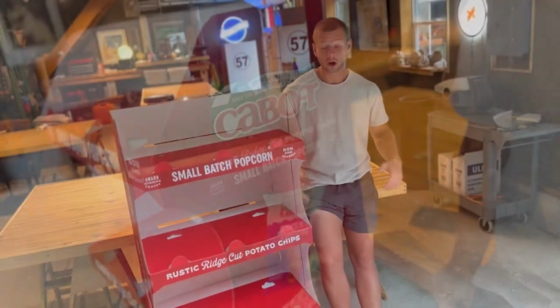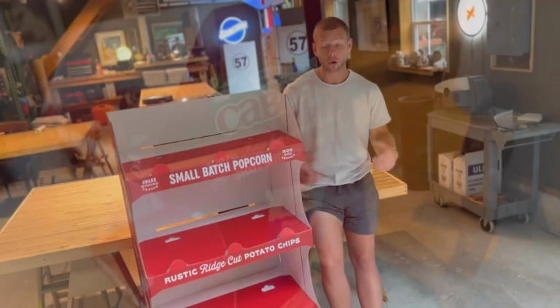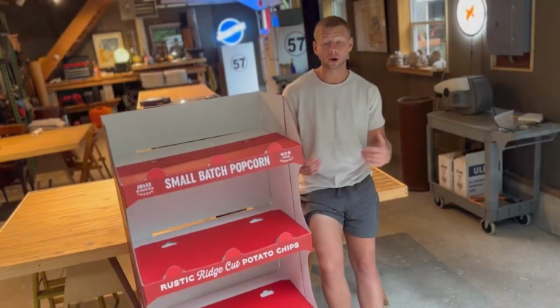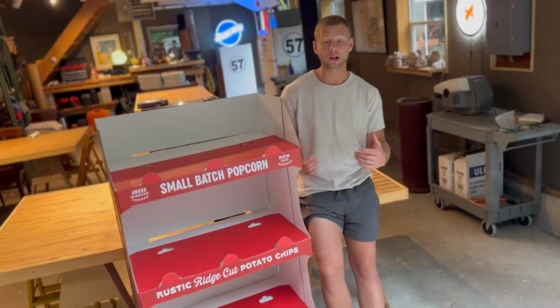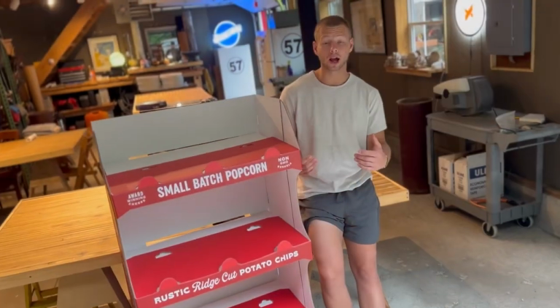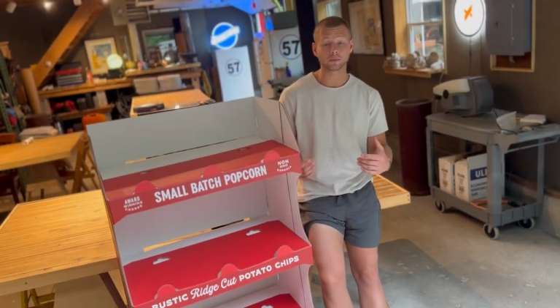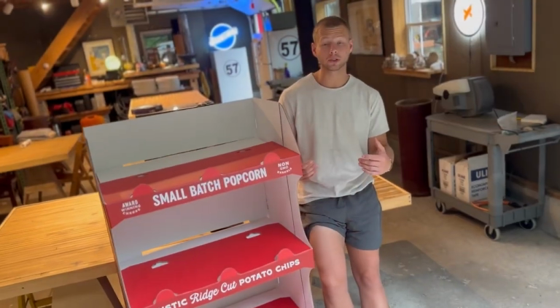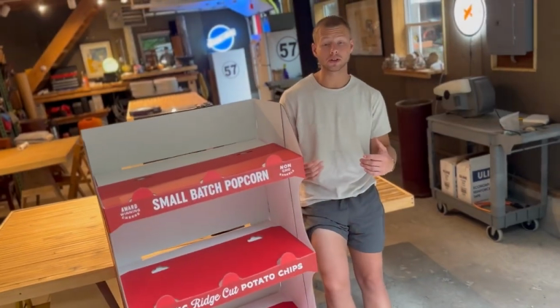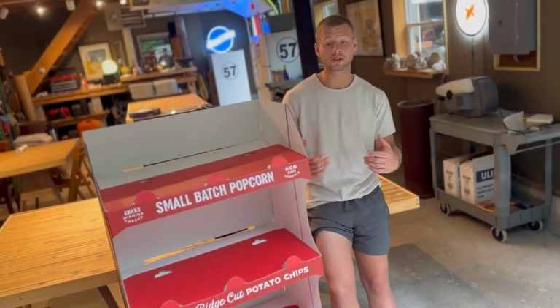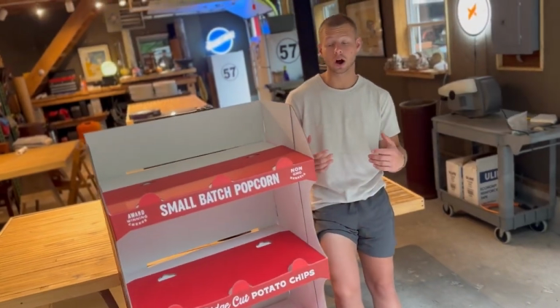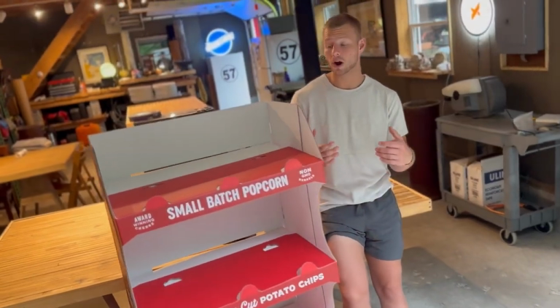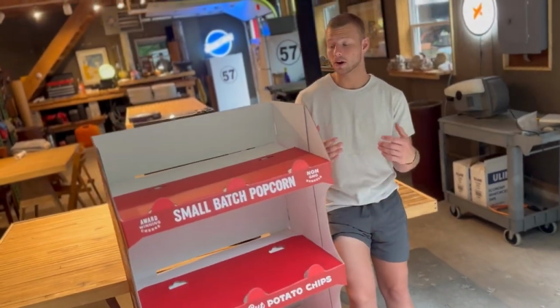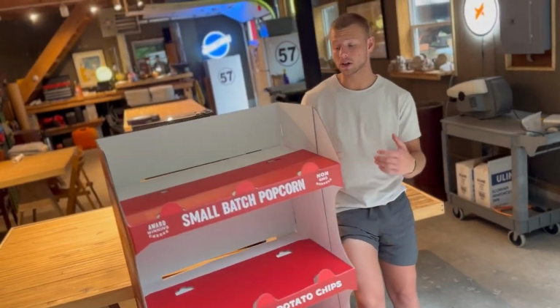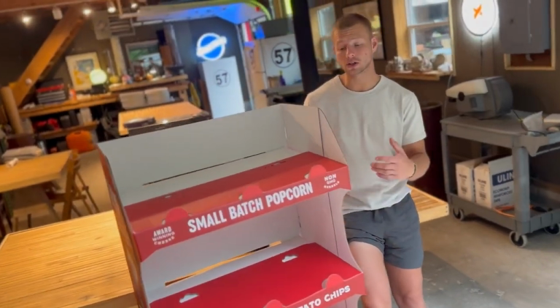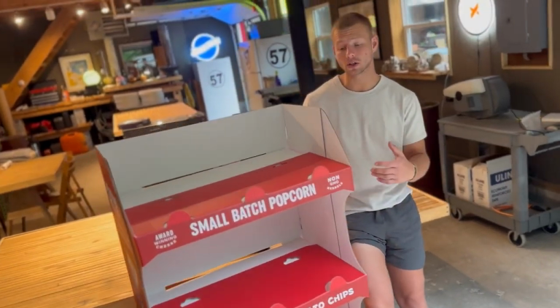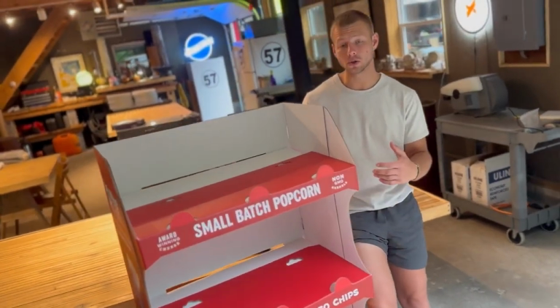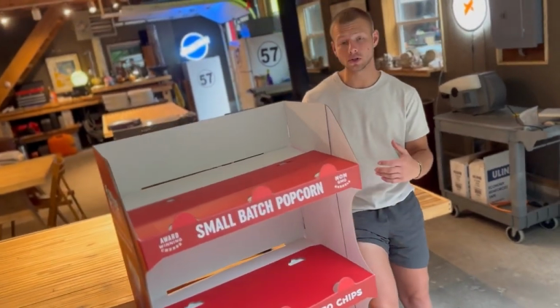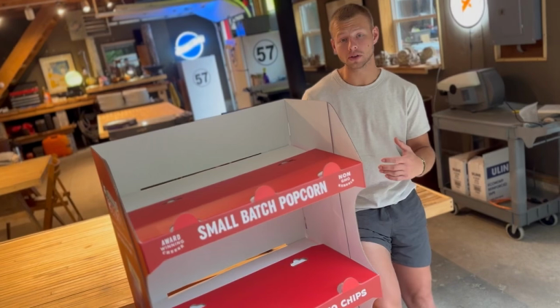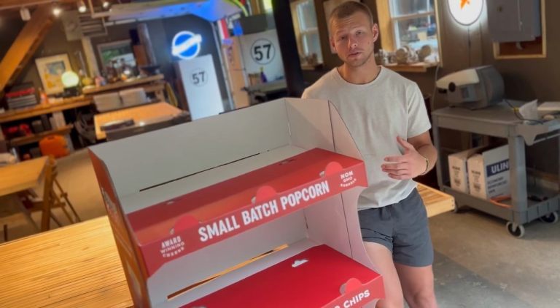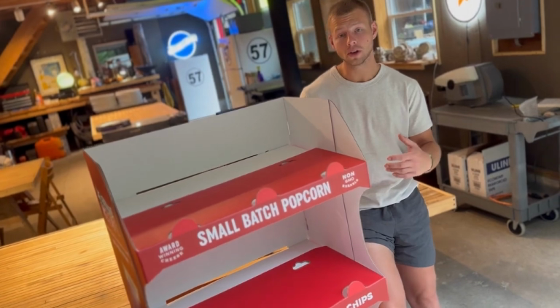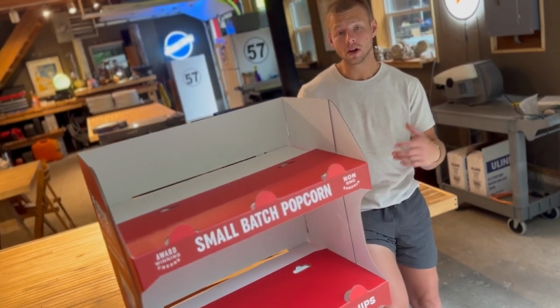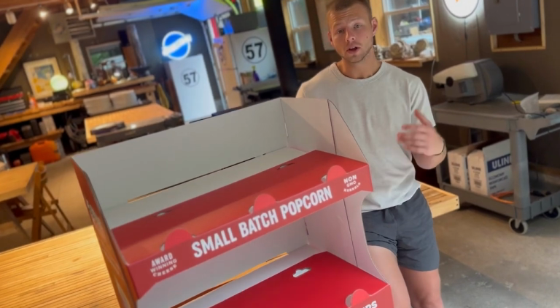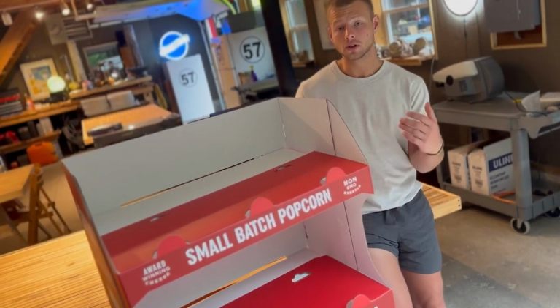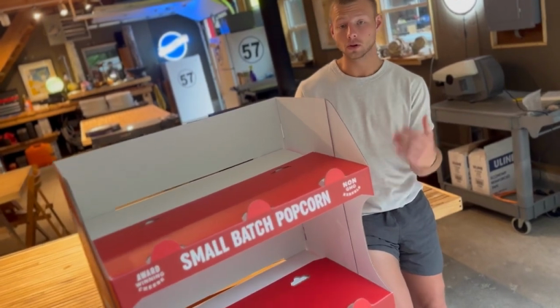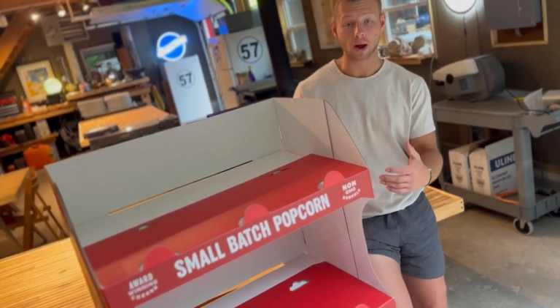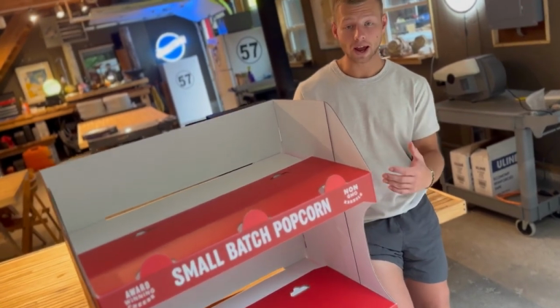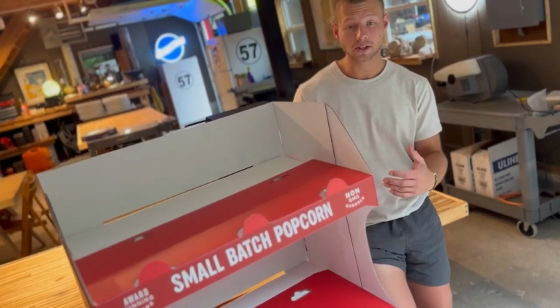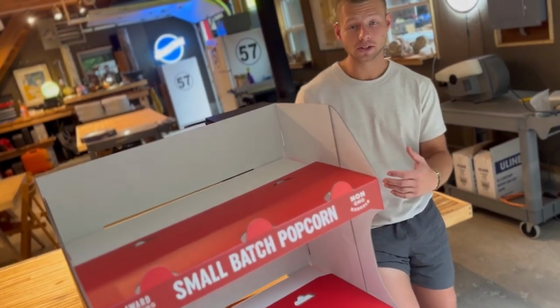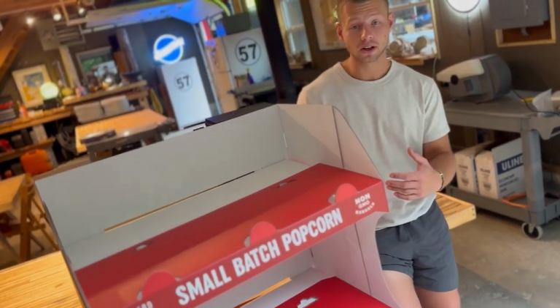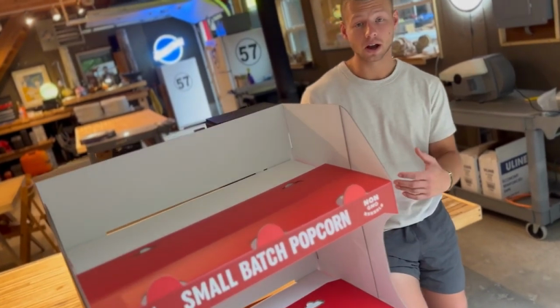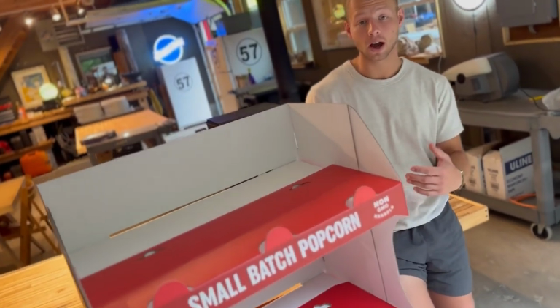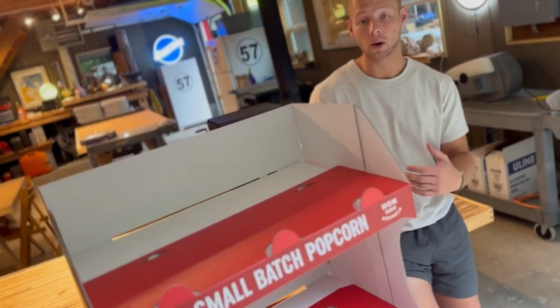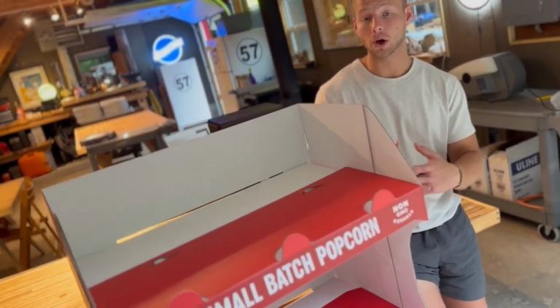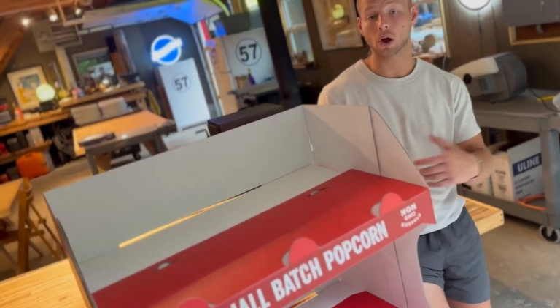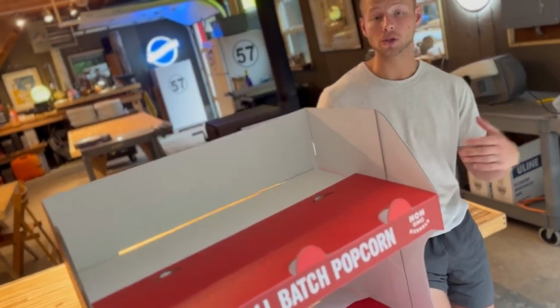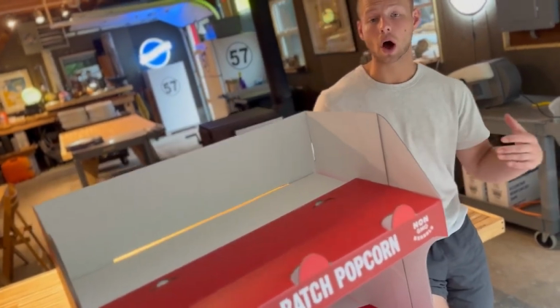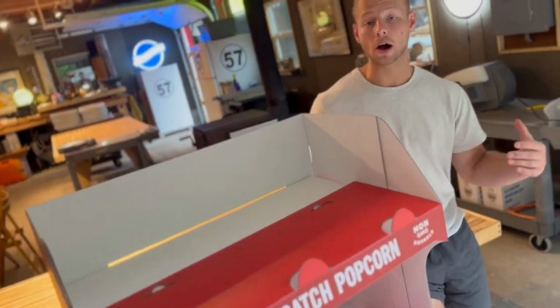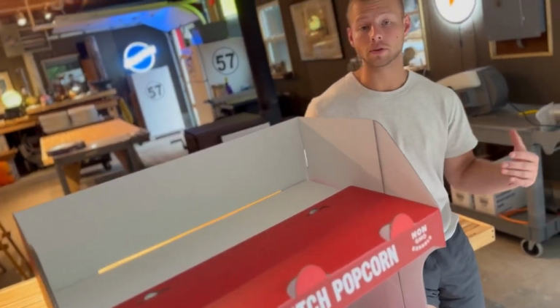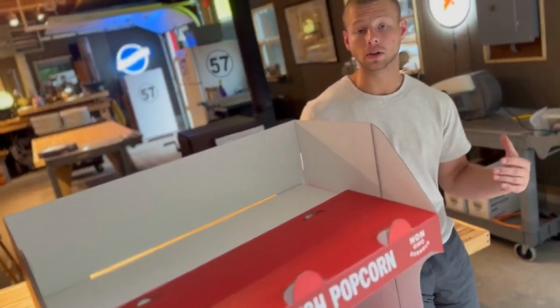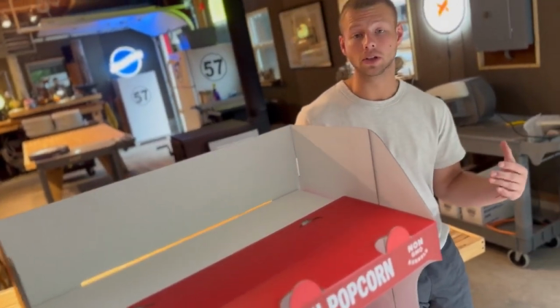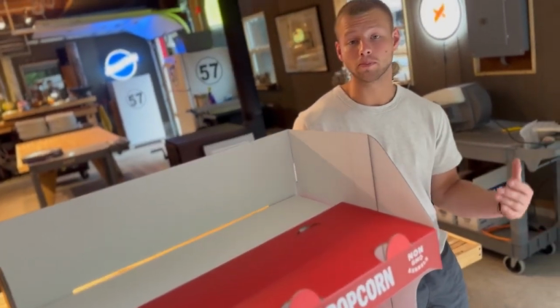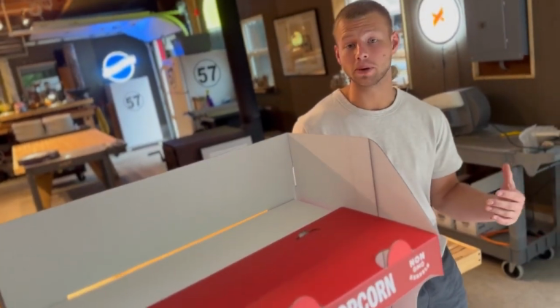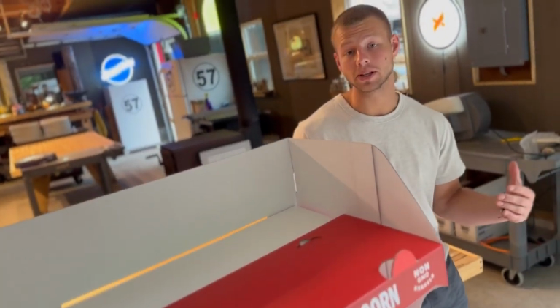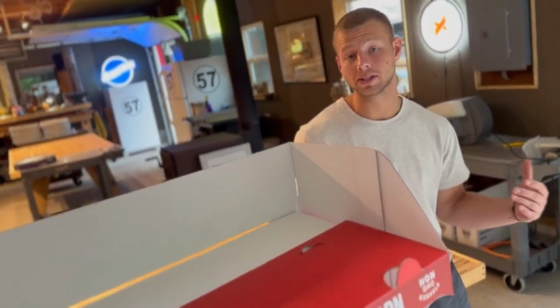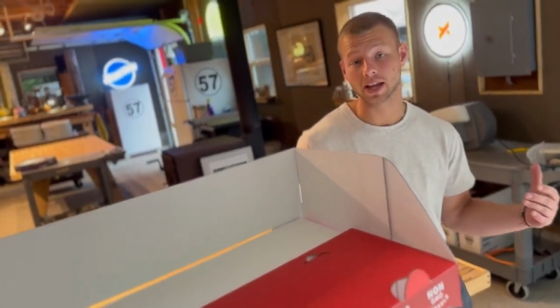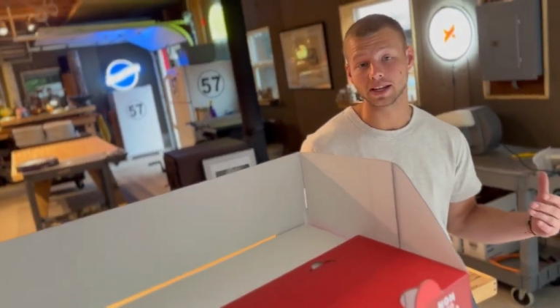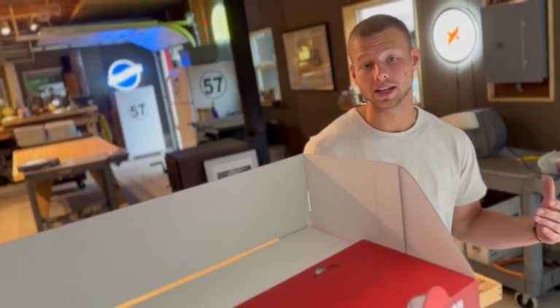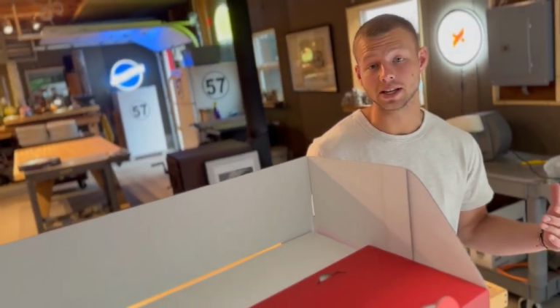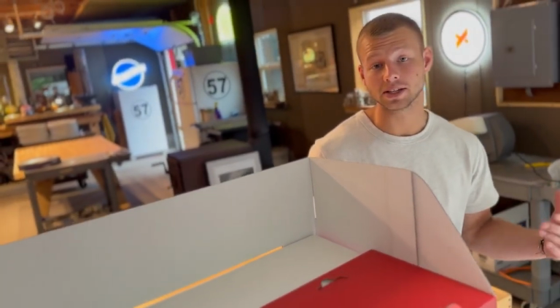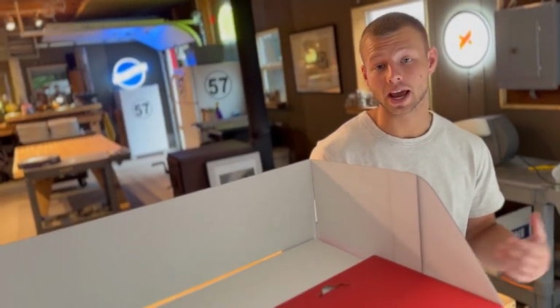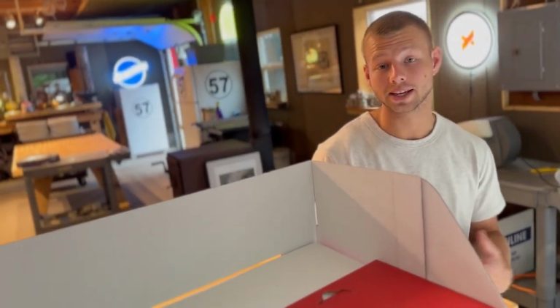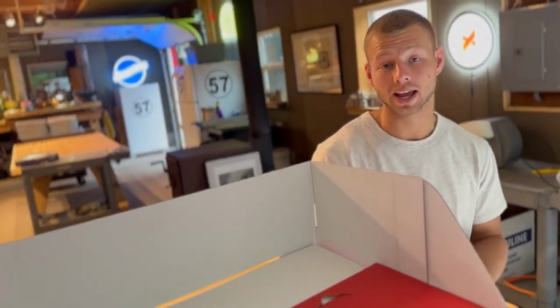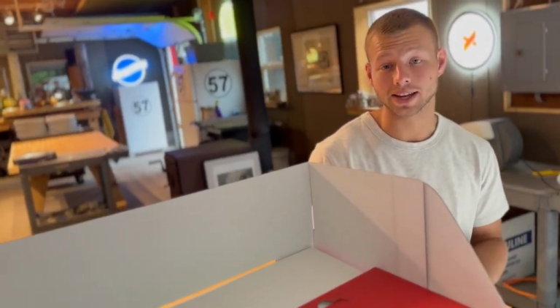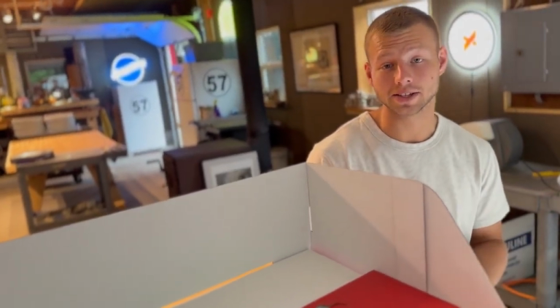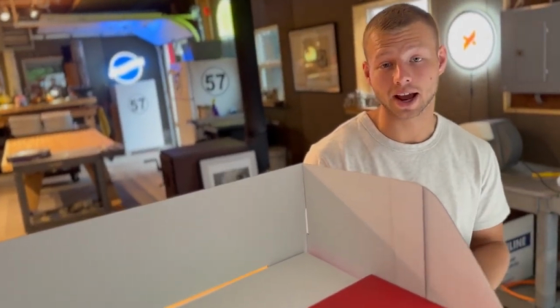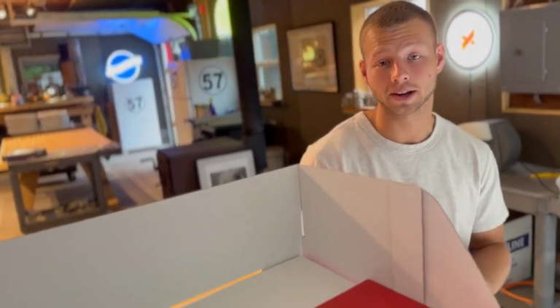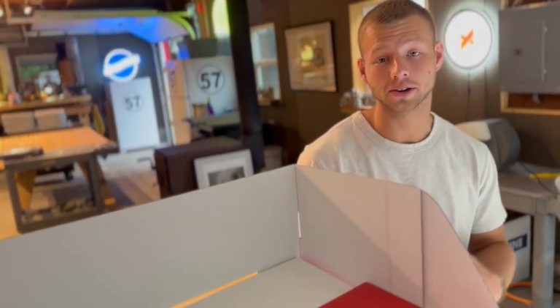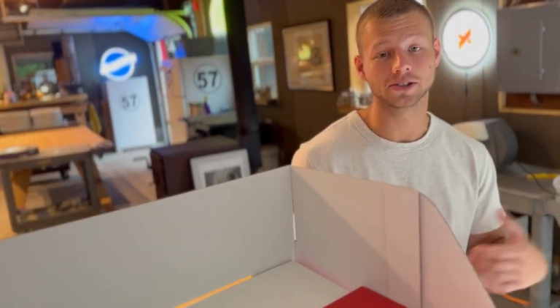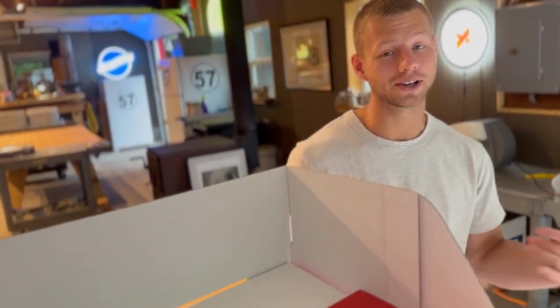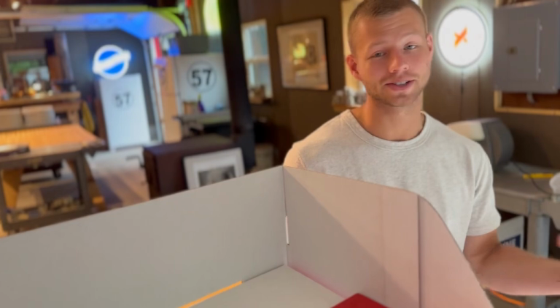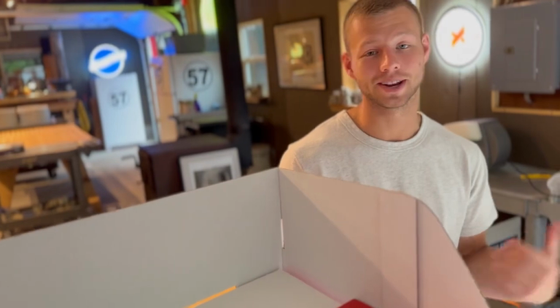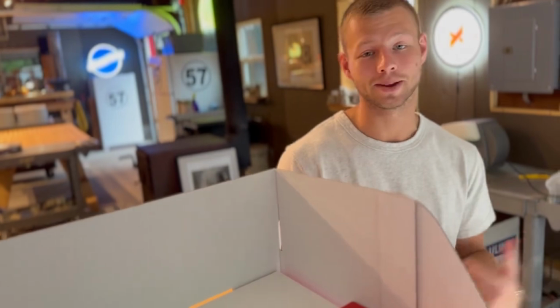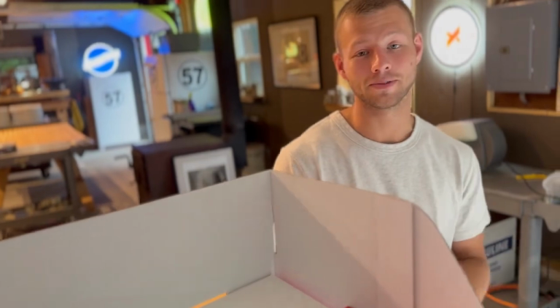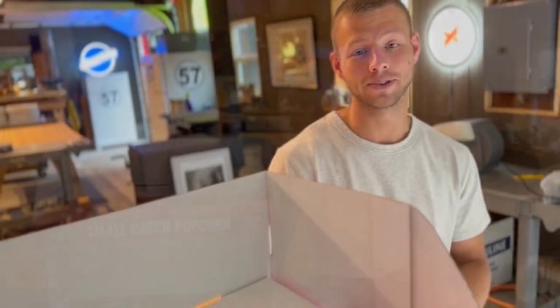Our corrugated options aren't exclusive to racks. We also offer dump-in standees and case stackers, just to name a few.